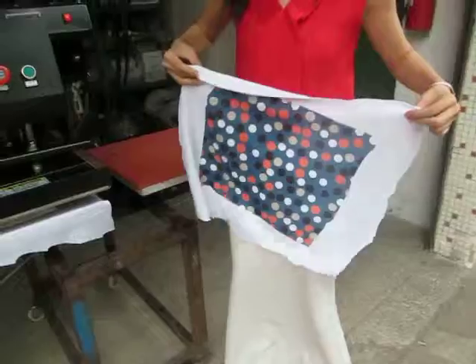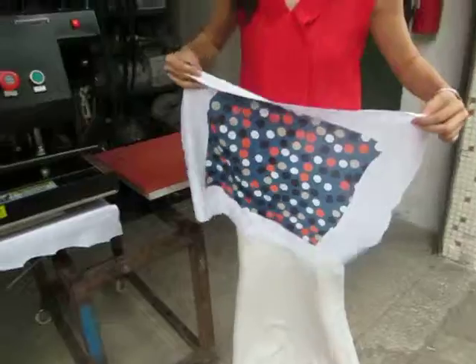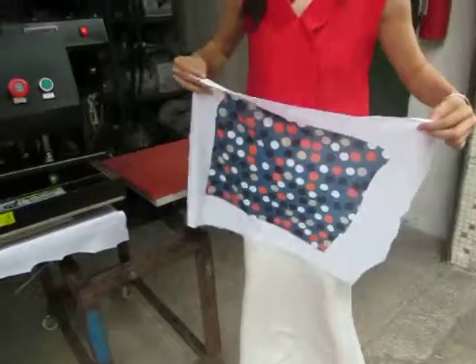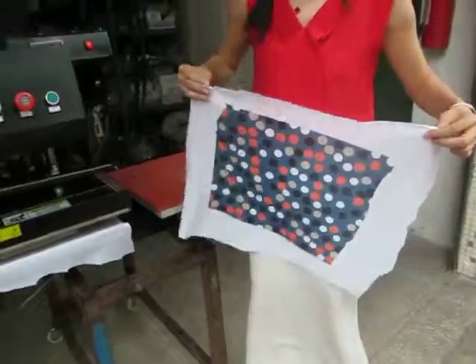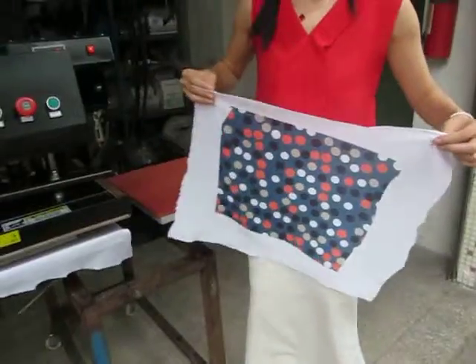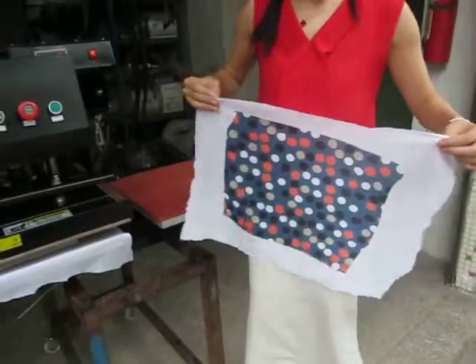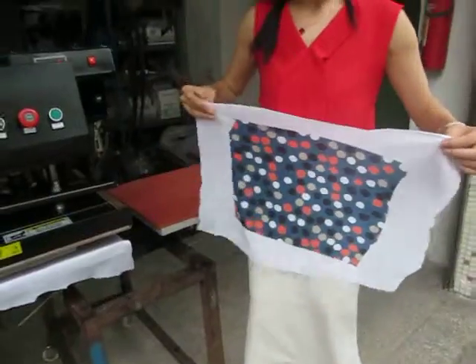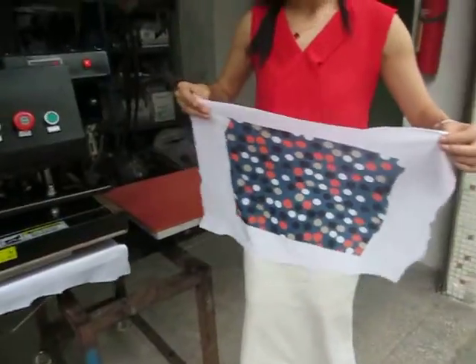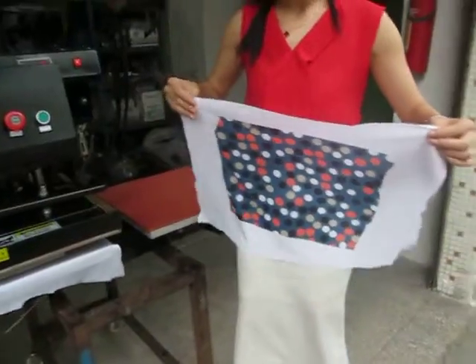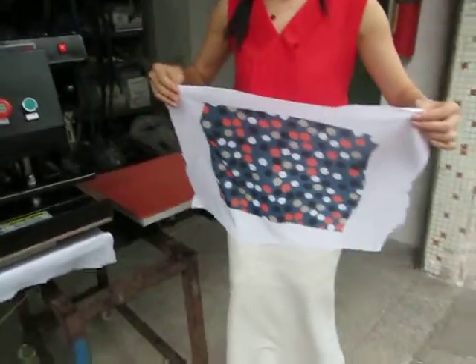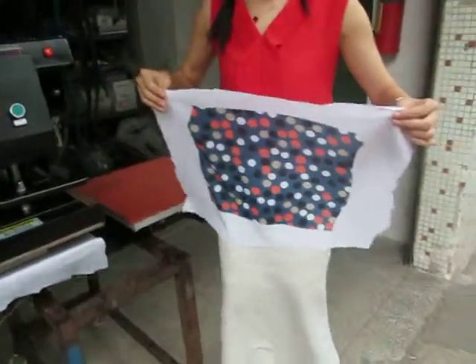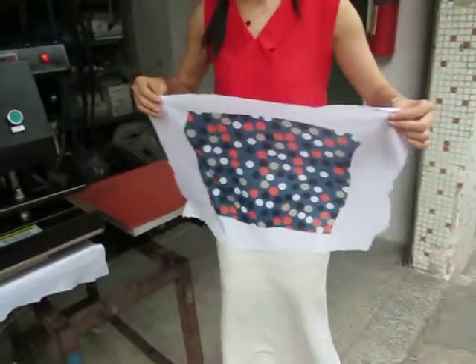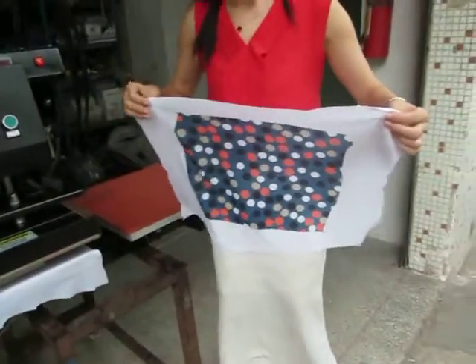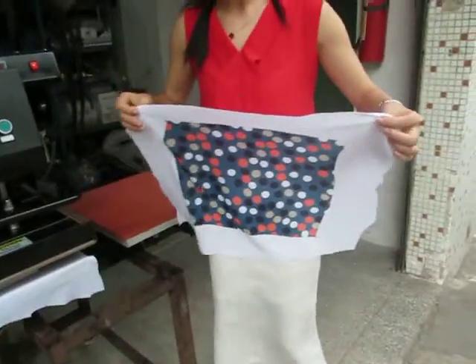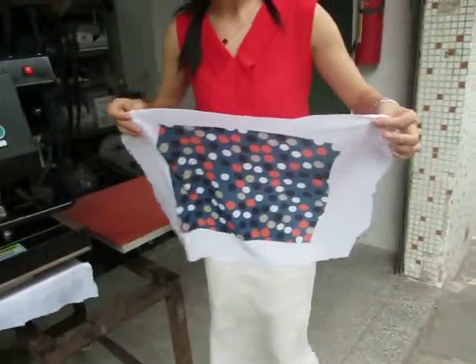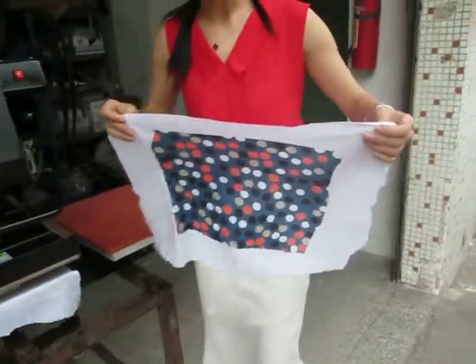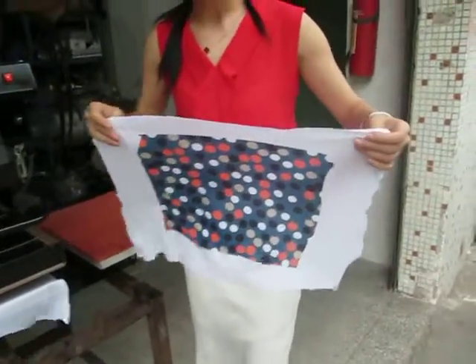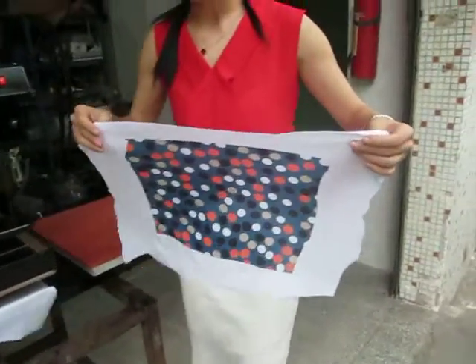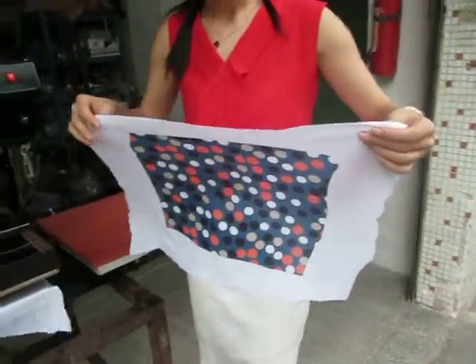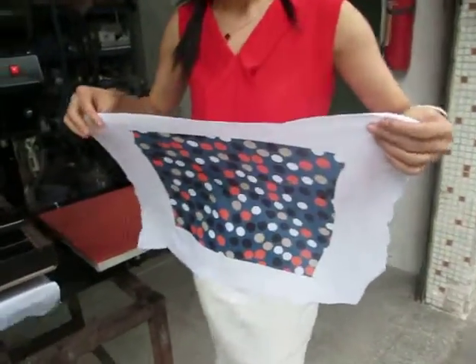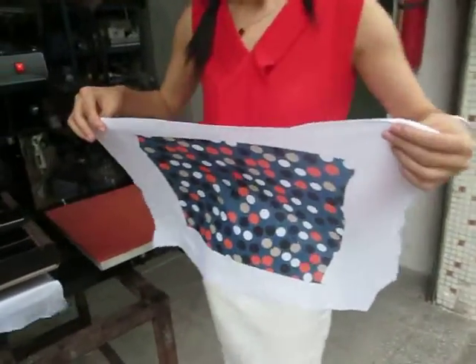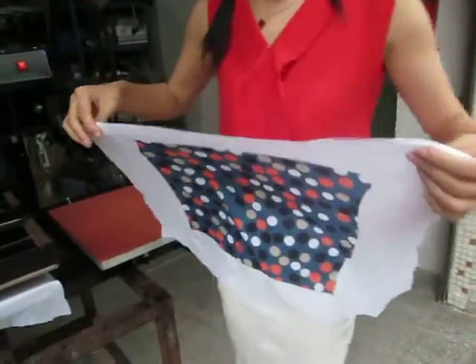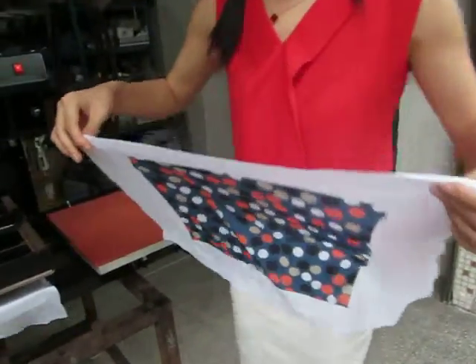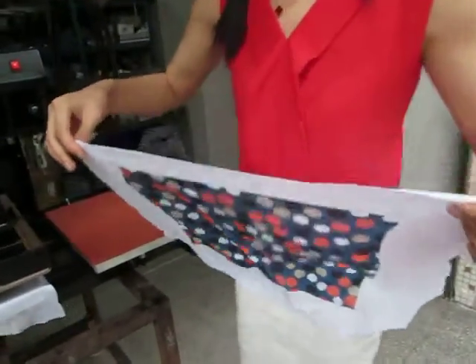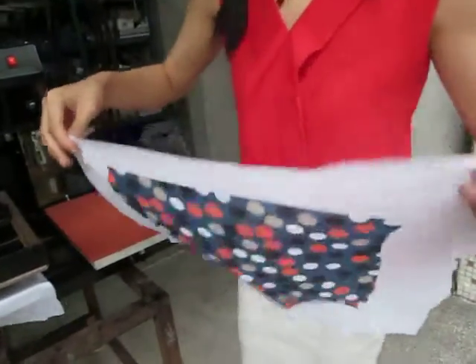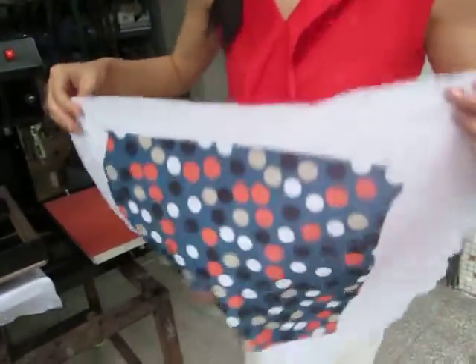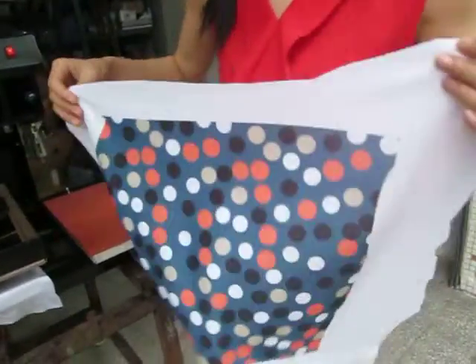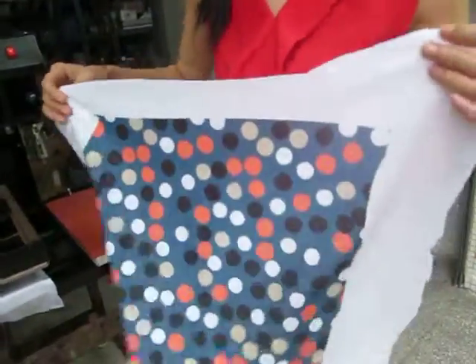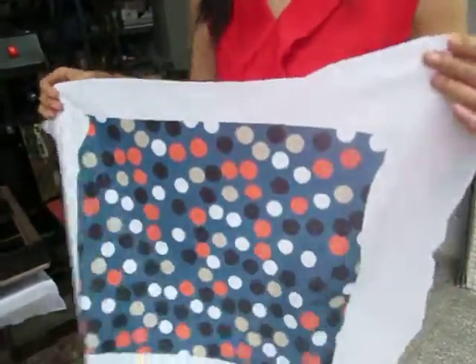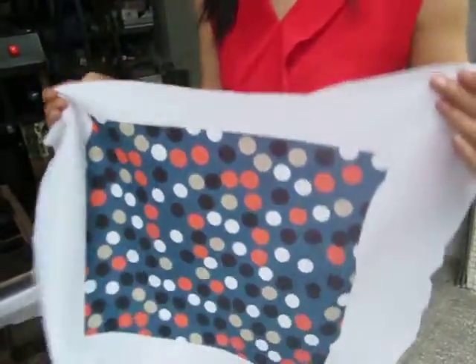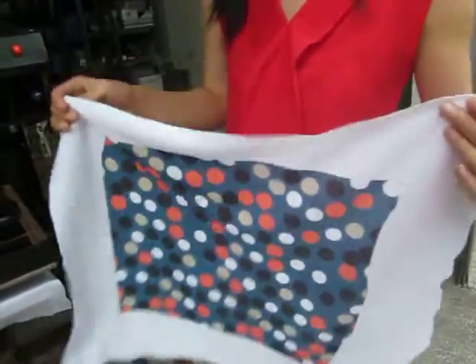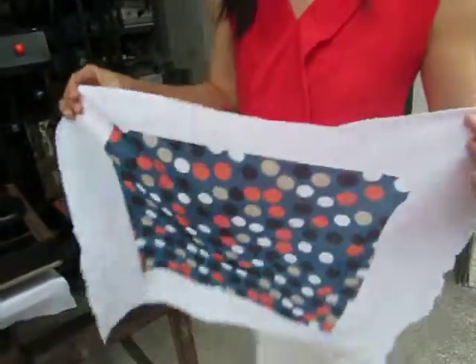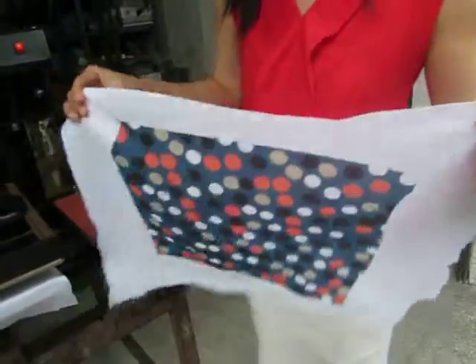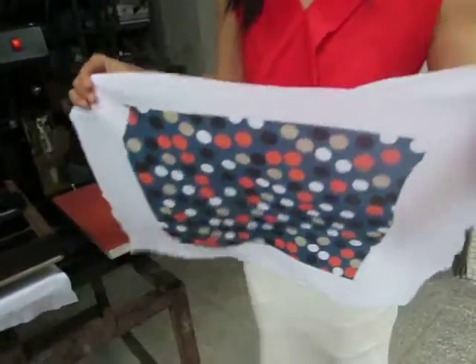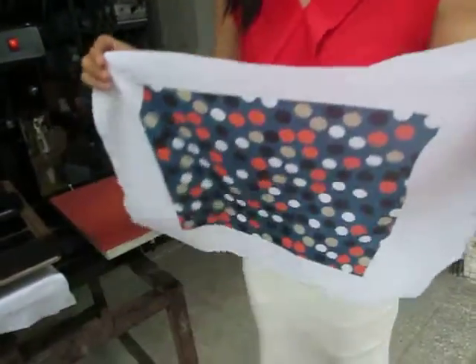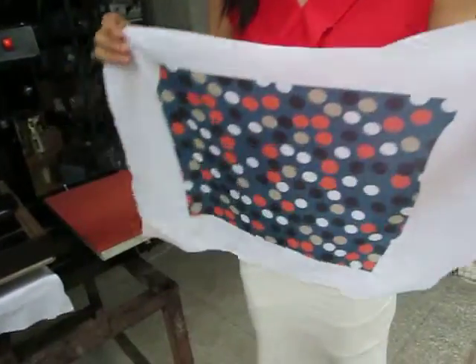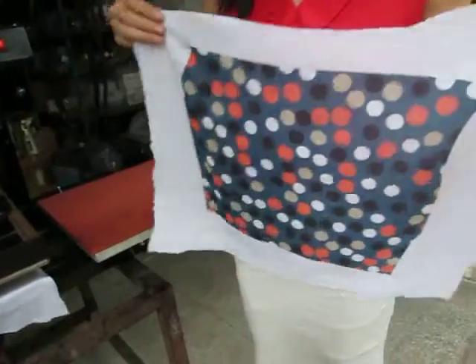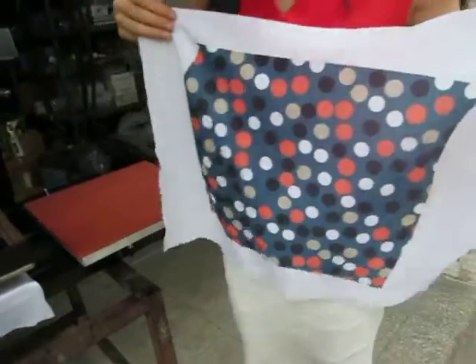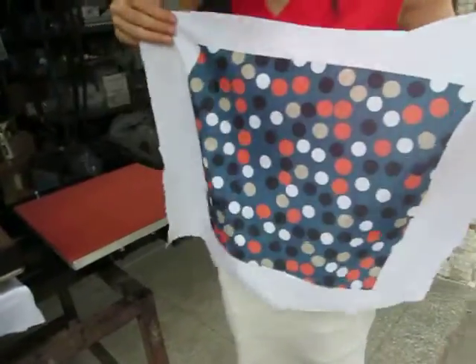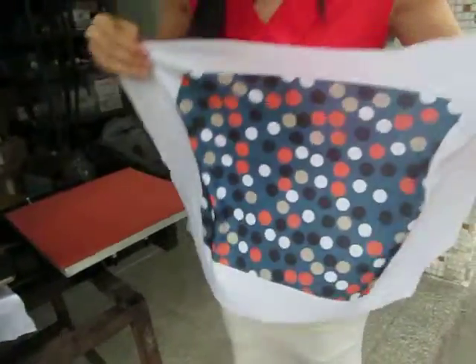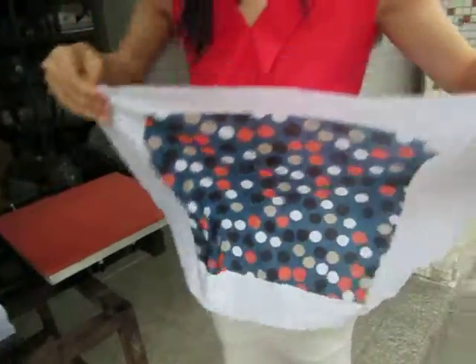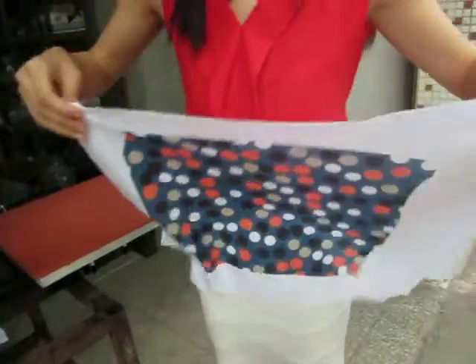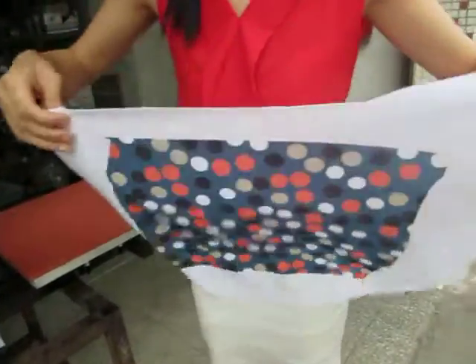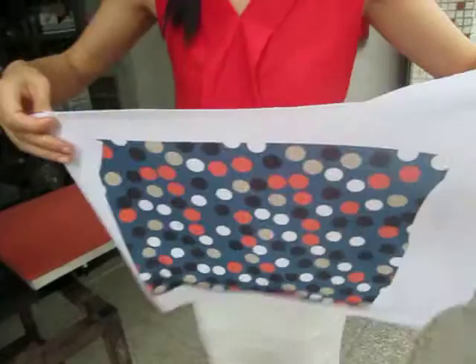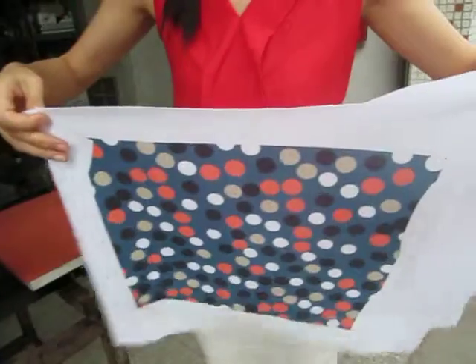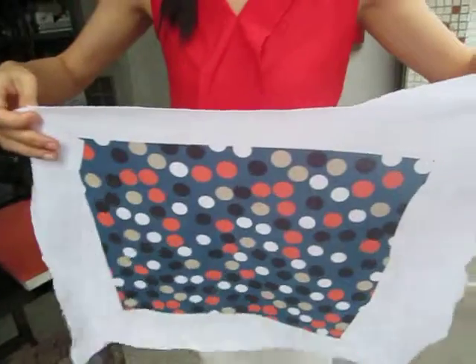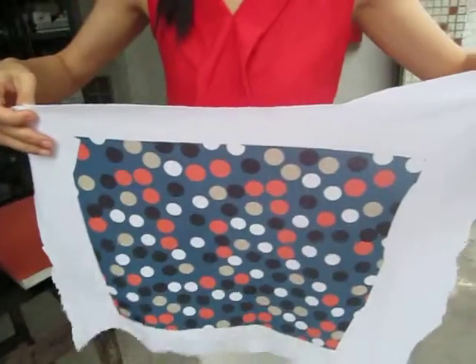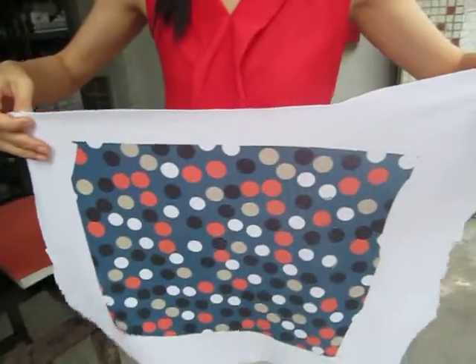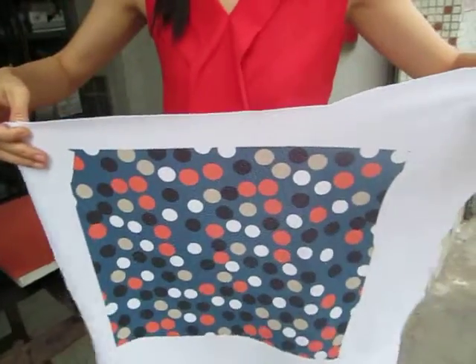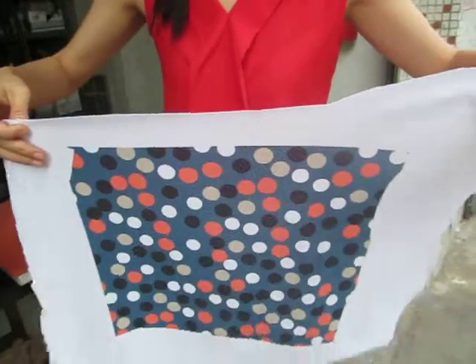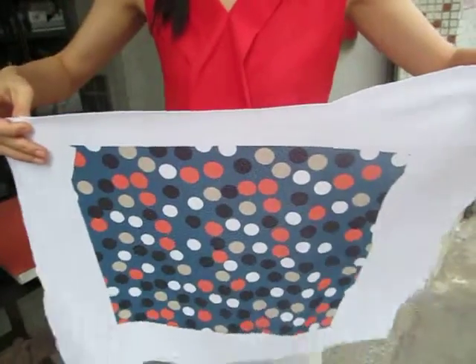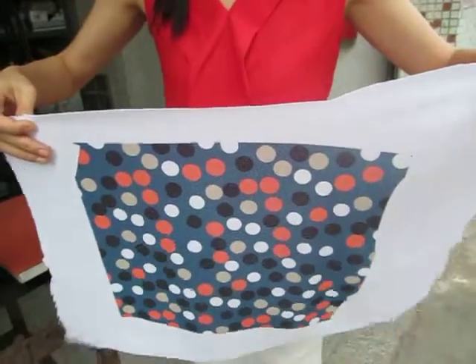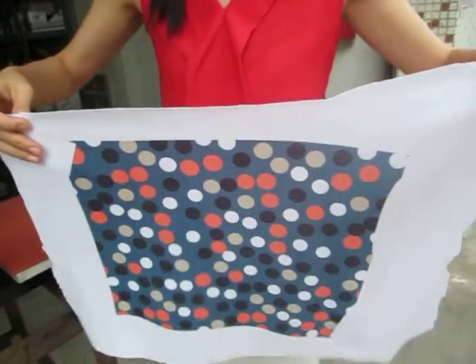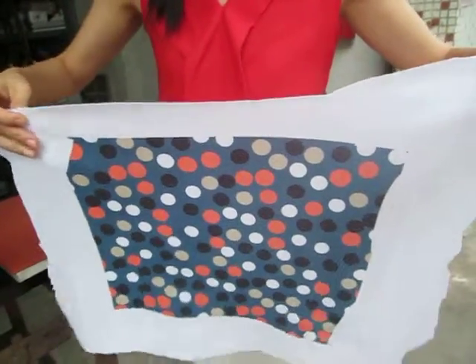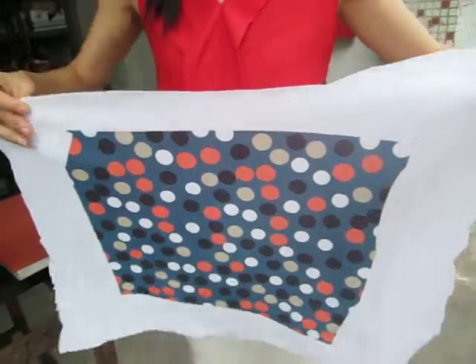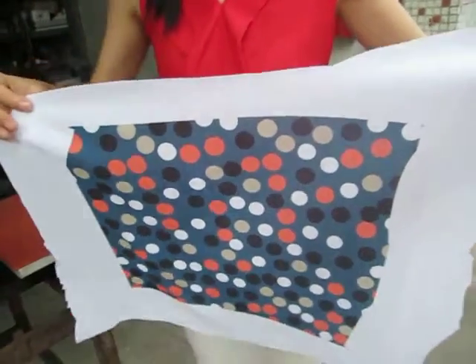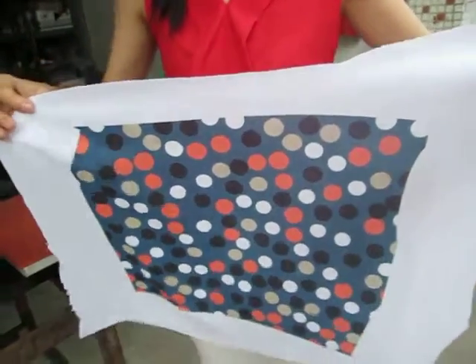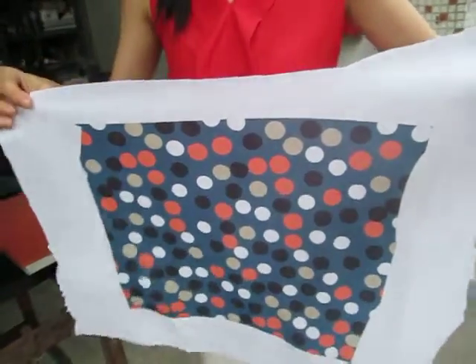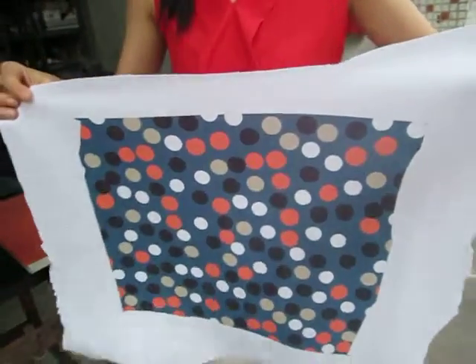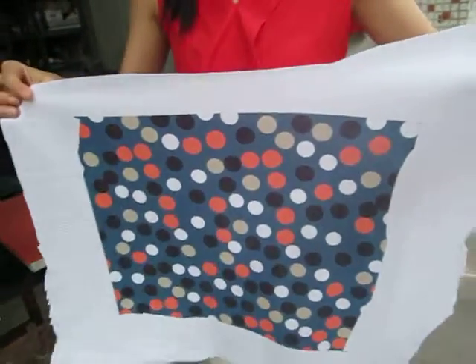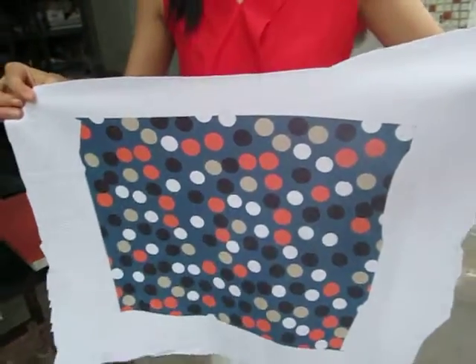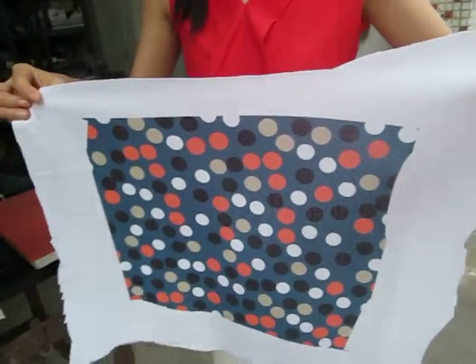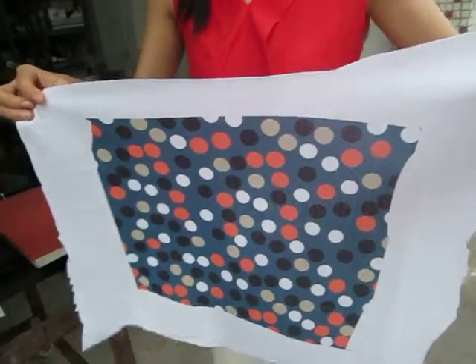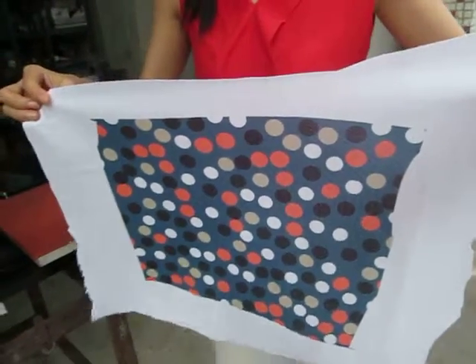This is the printing effect, which is so beautiful and bright. The color is so beautiful.